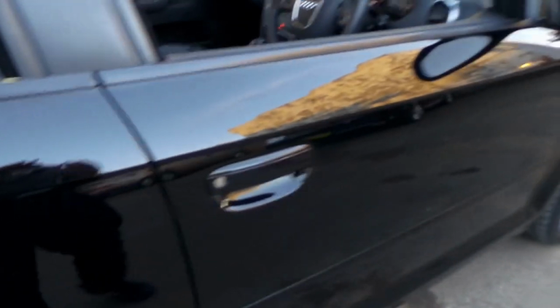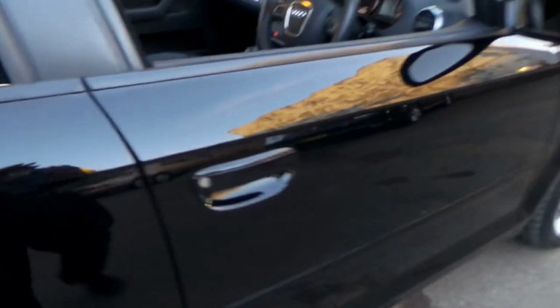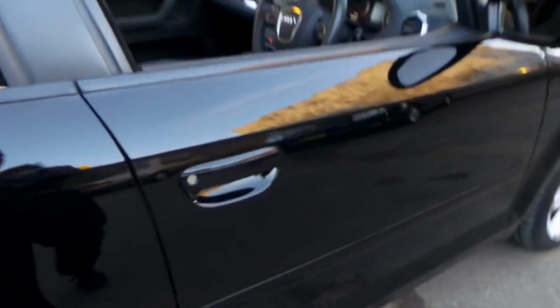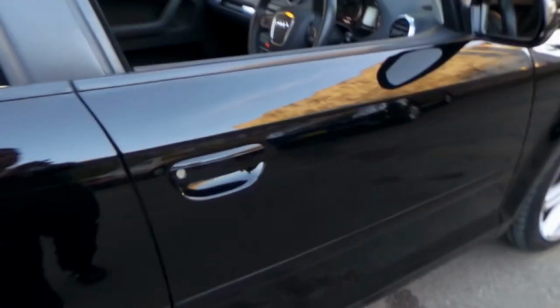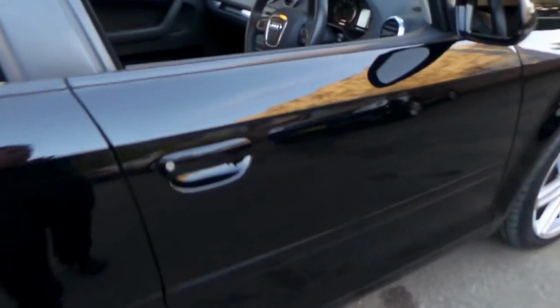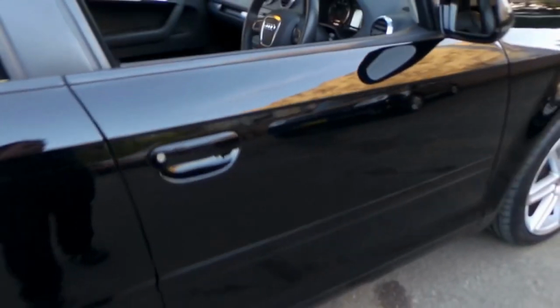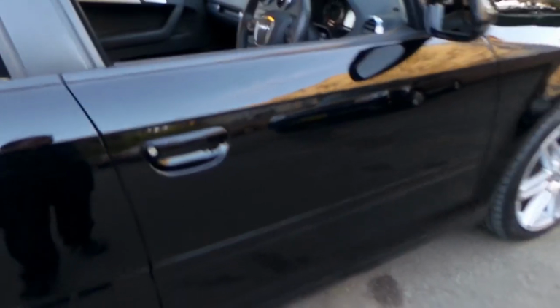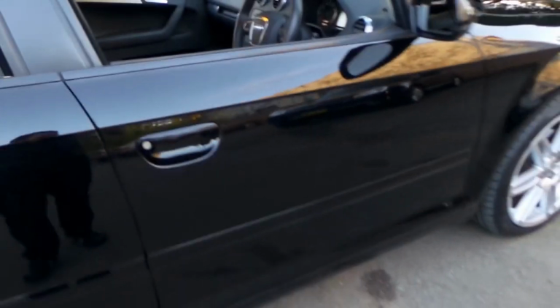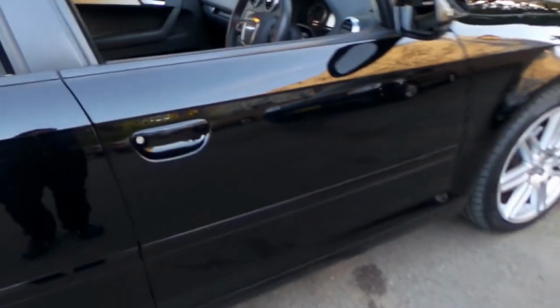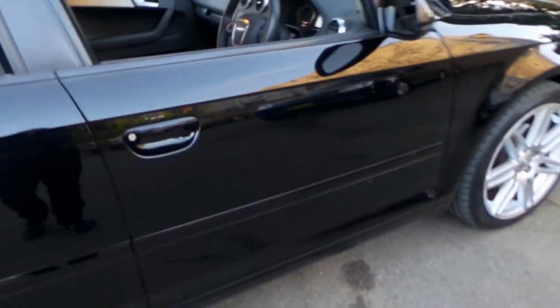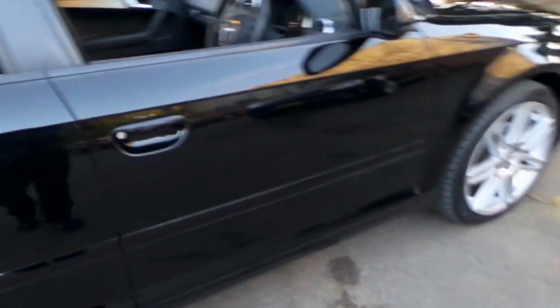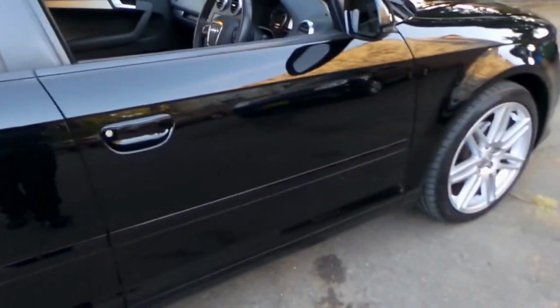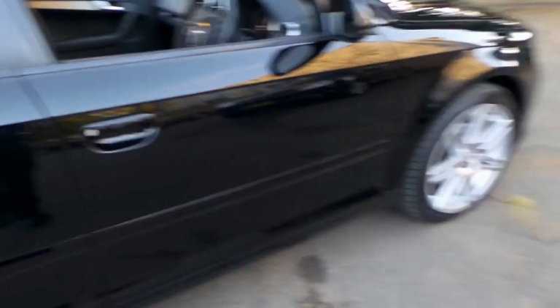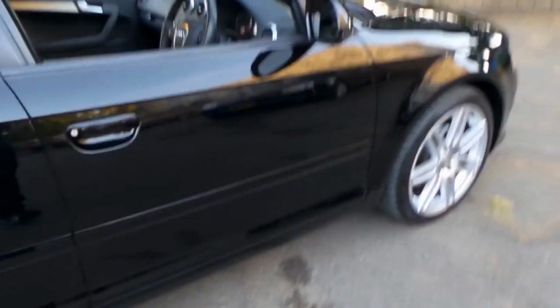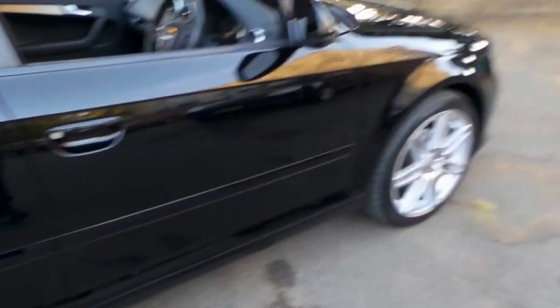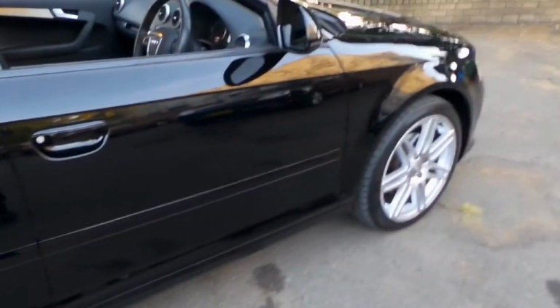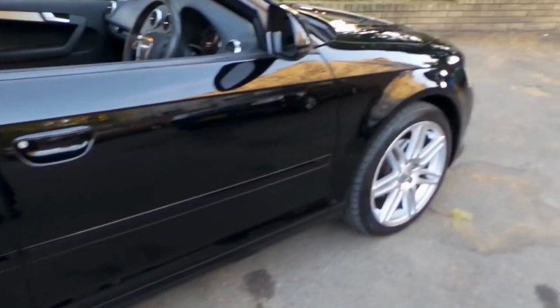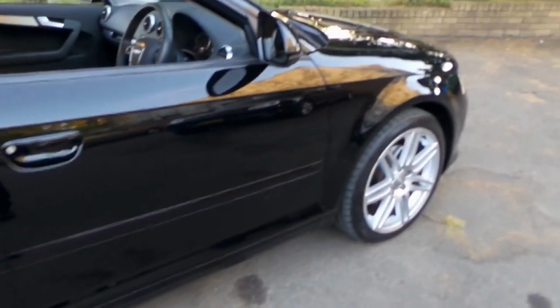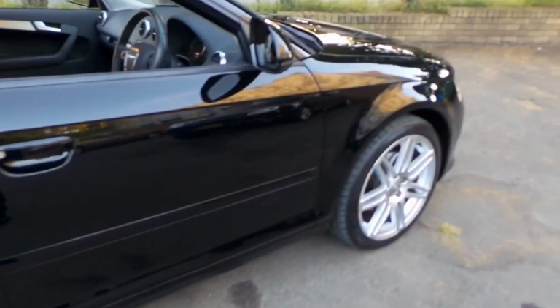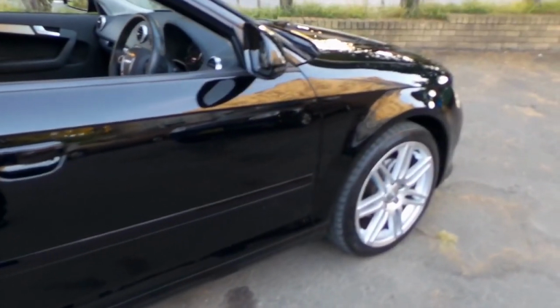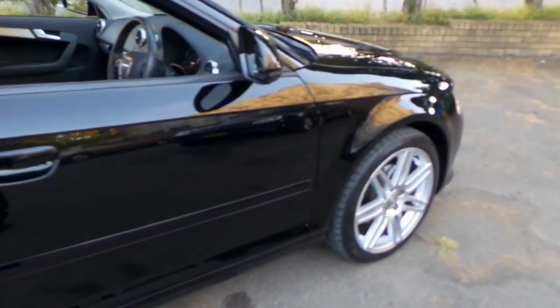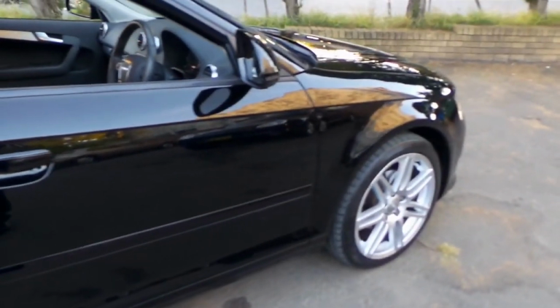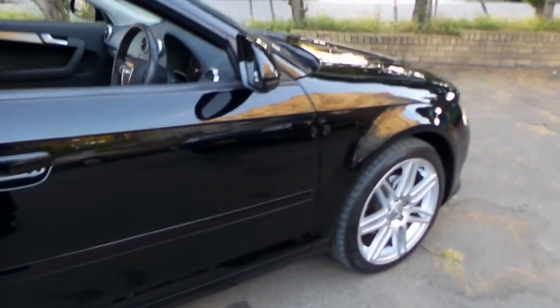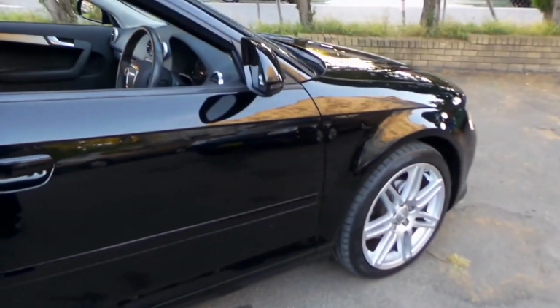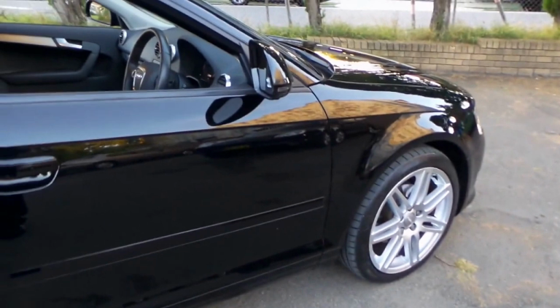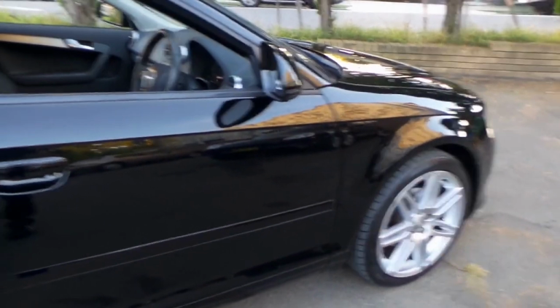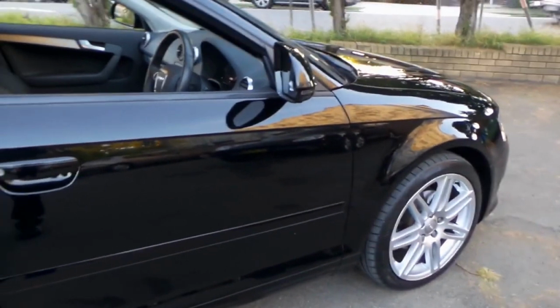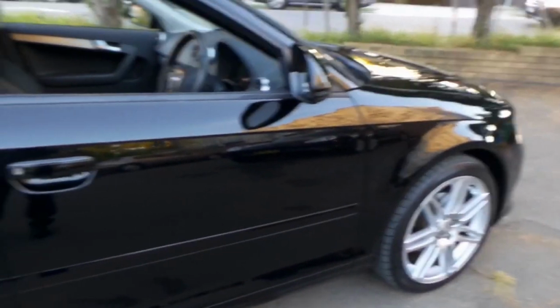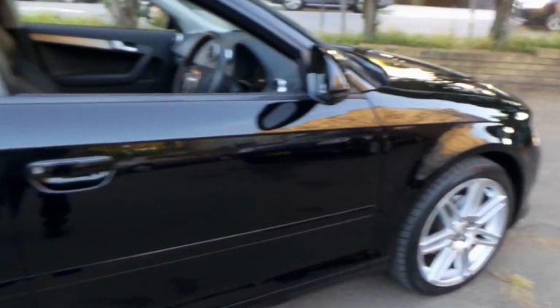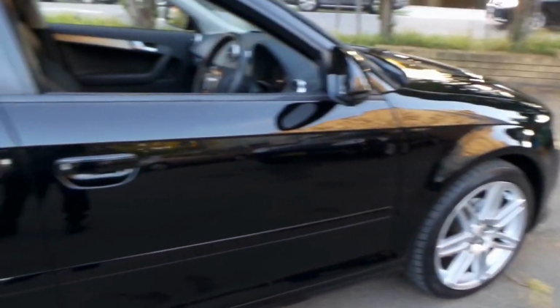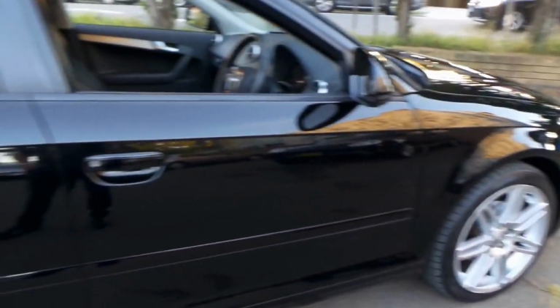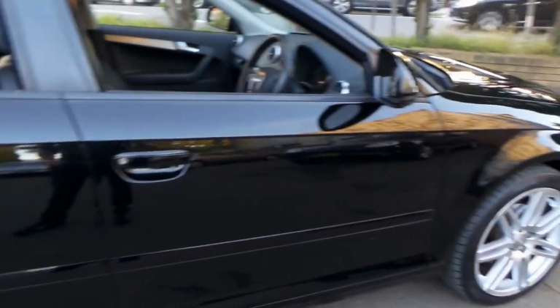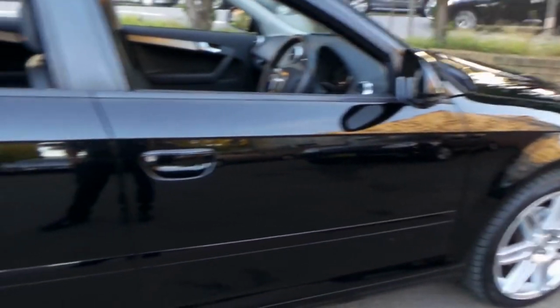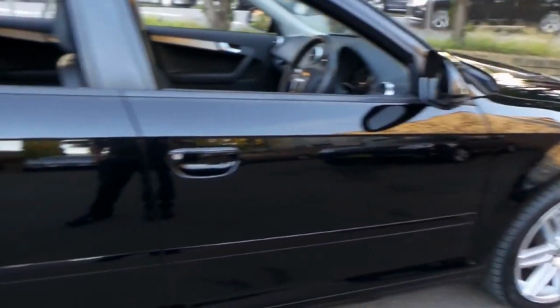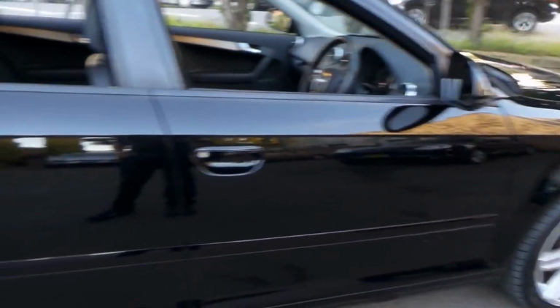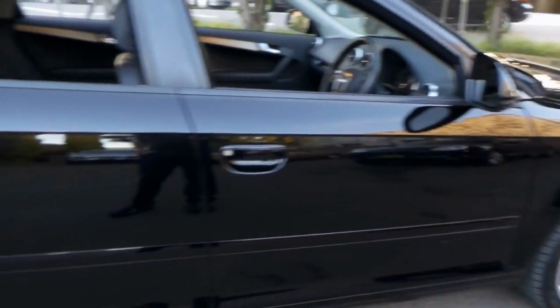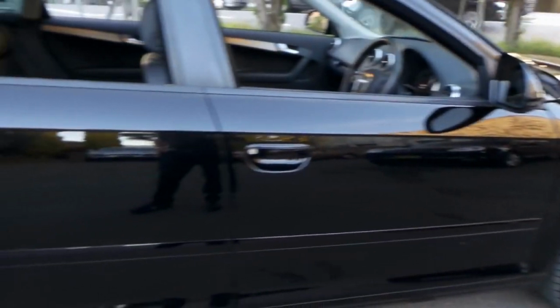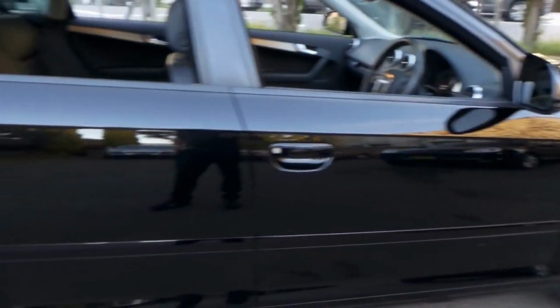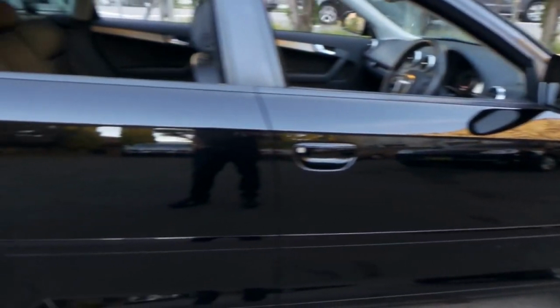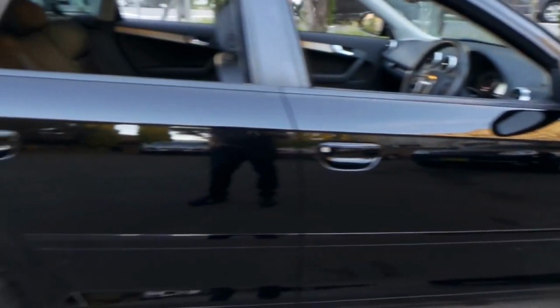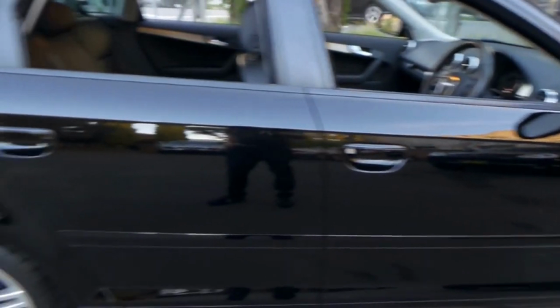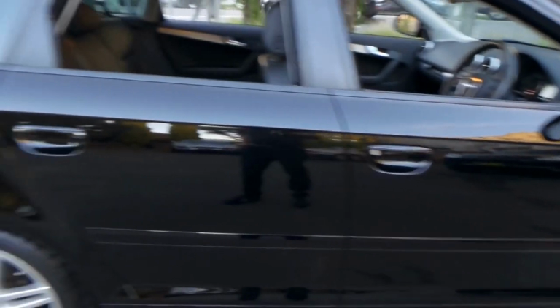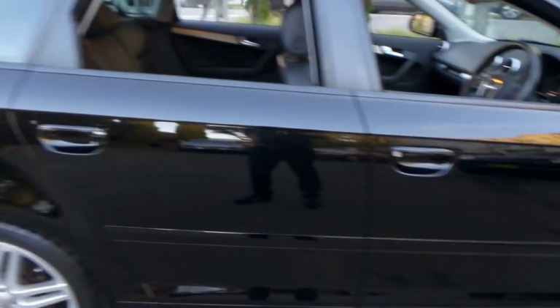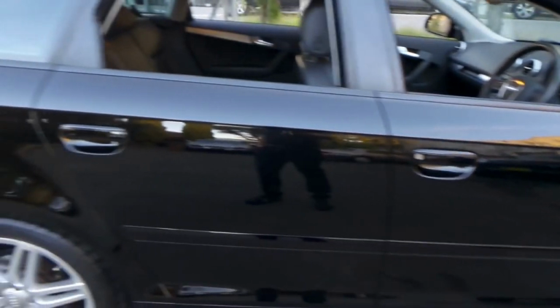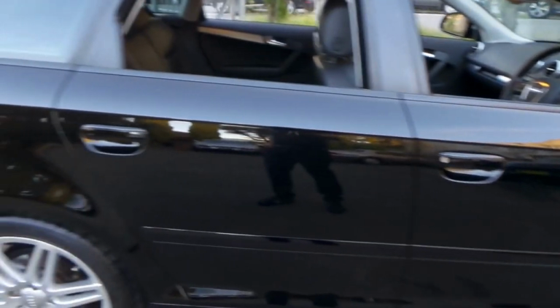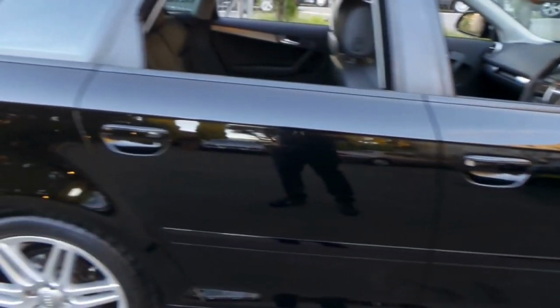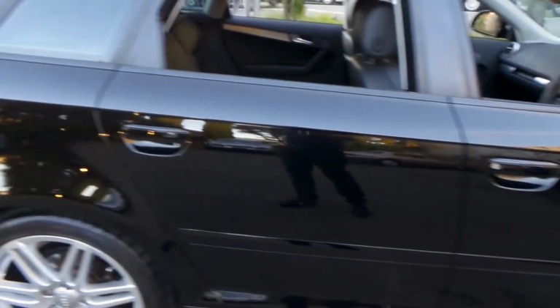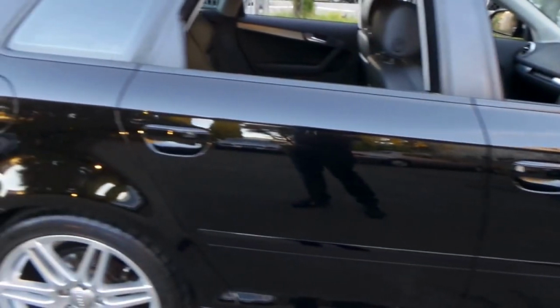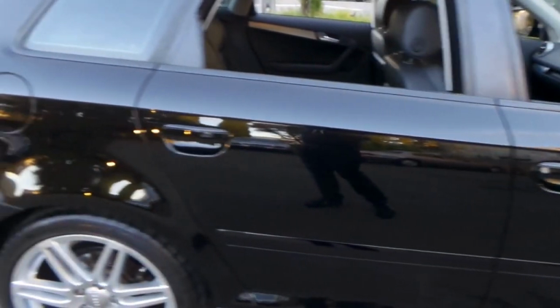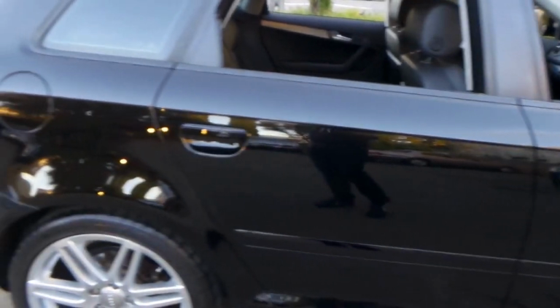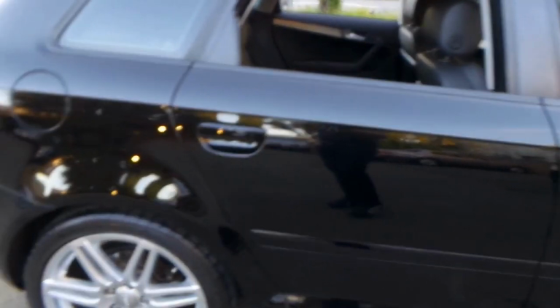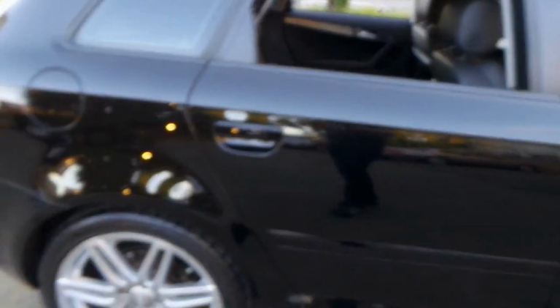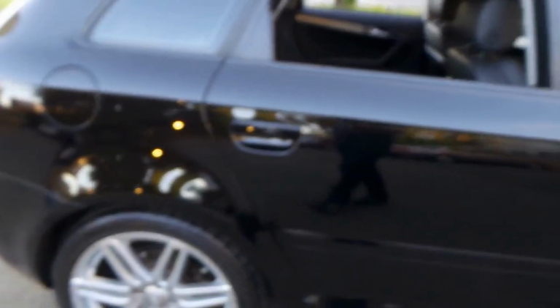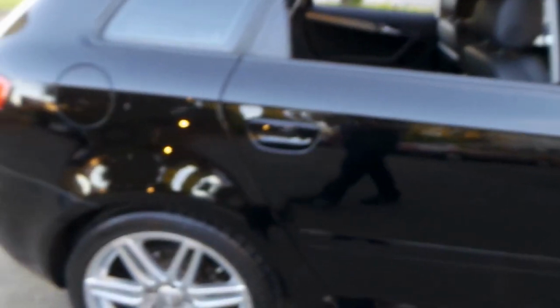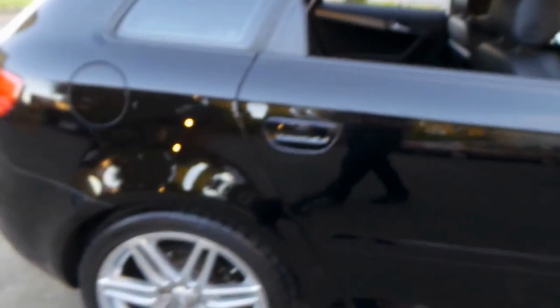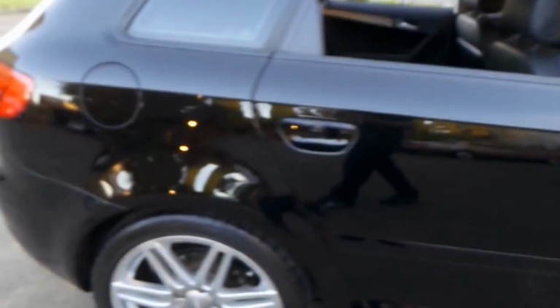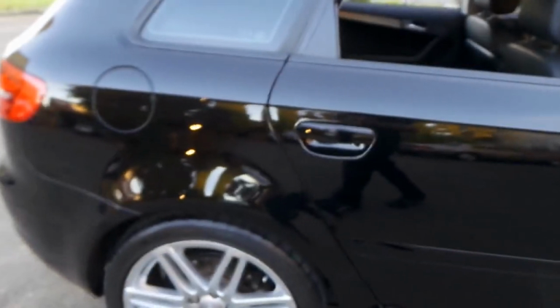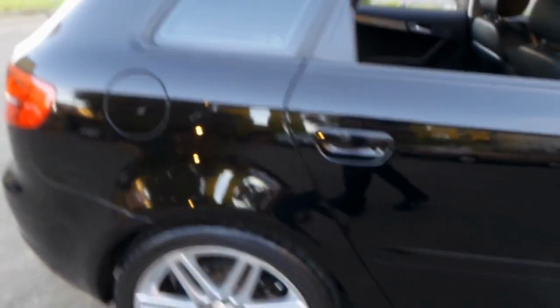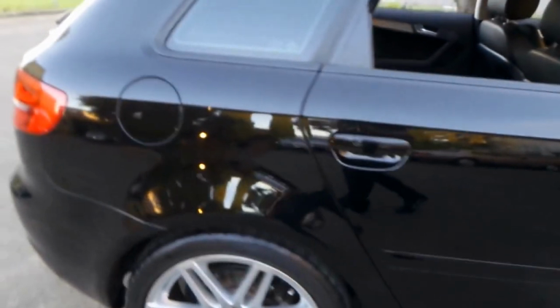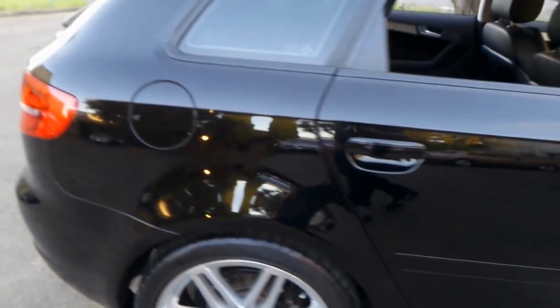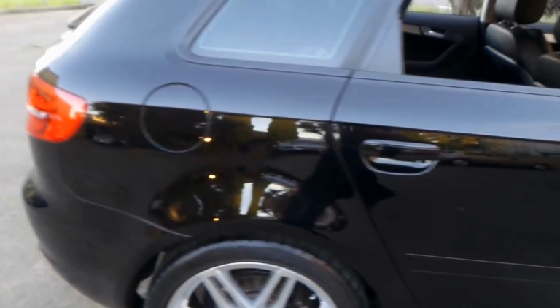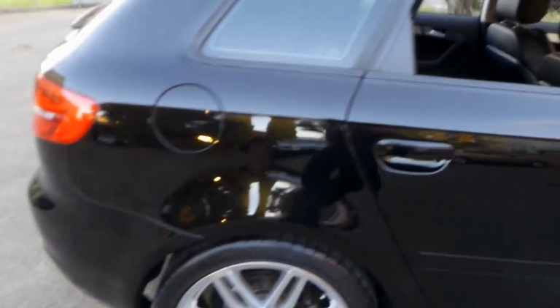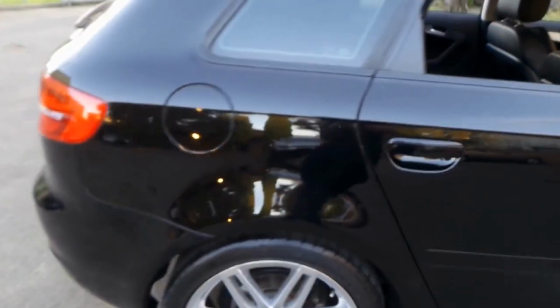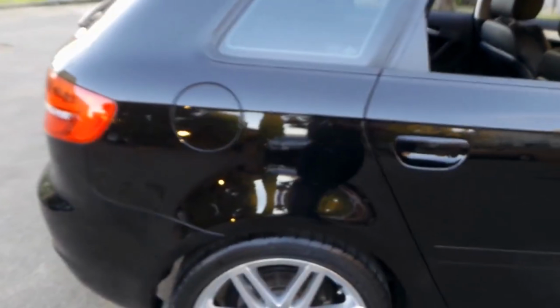For a black car it really is in immaculate condition, as you would have seen from the photos. You can even see my reflection in there.